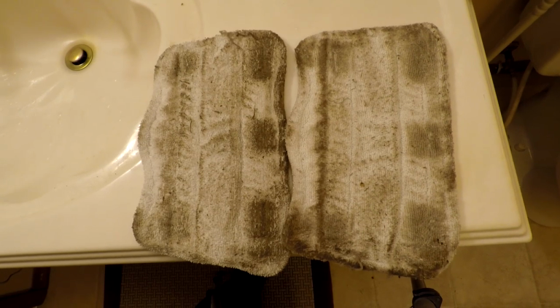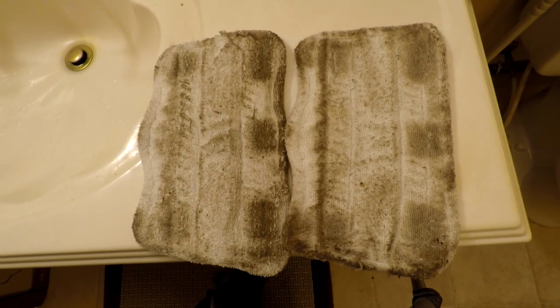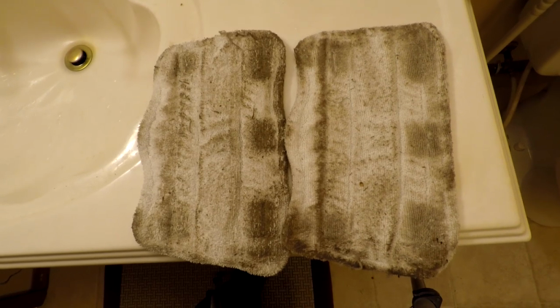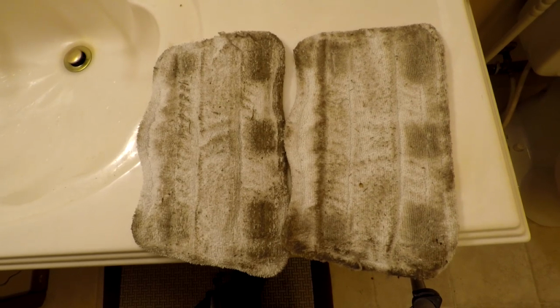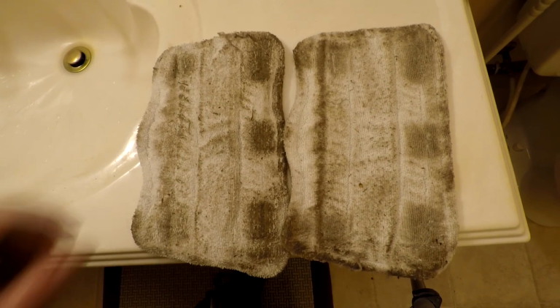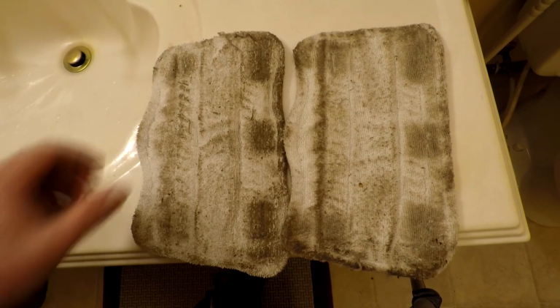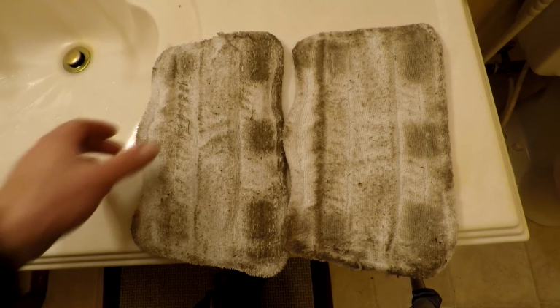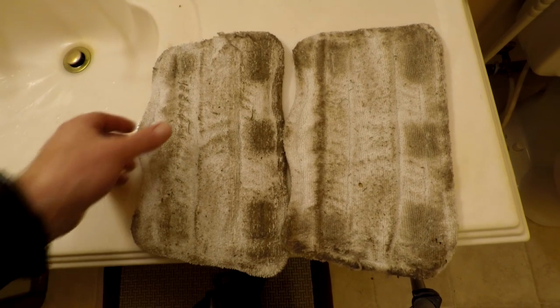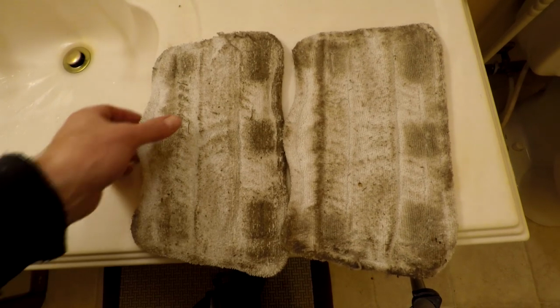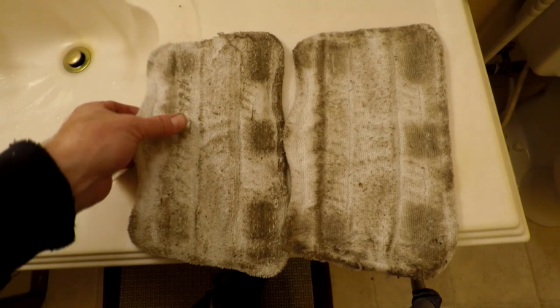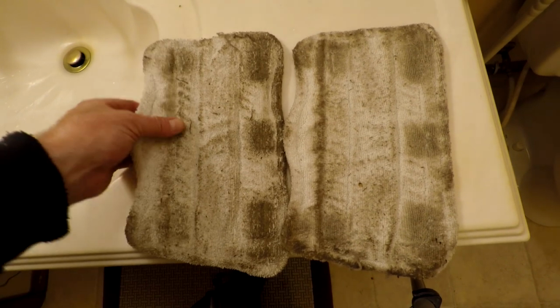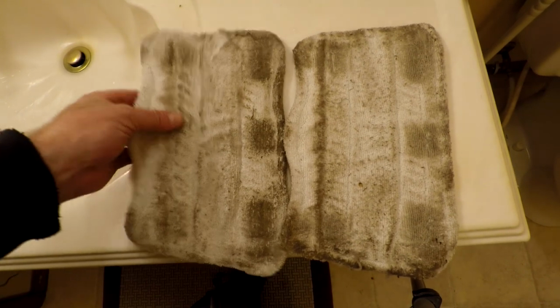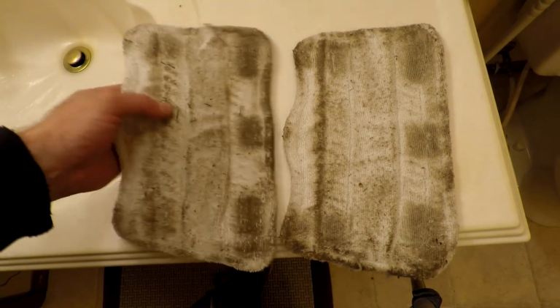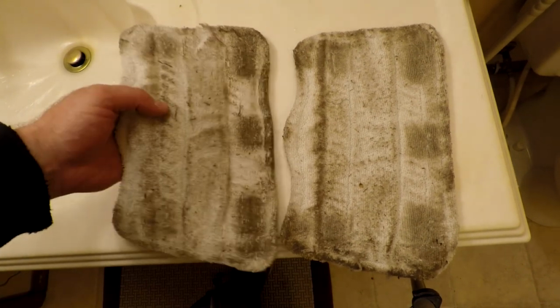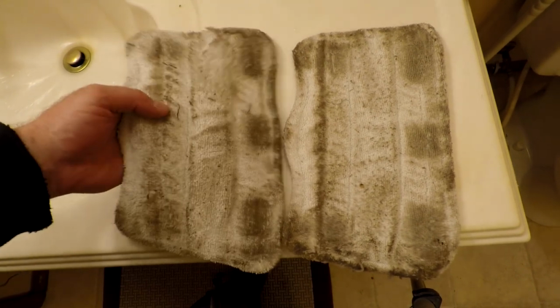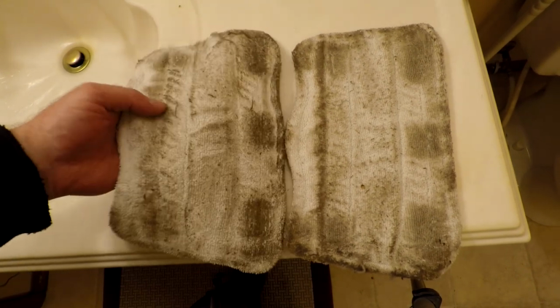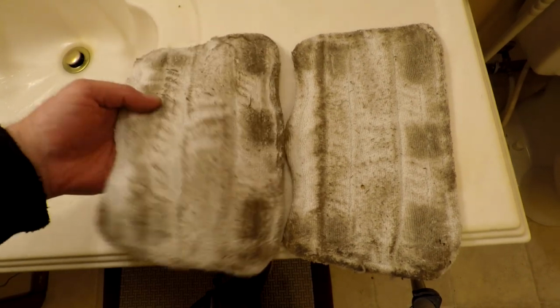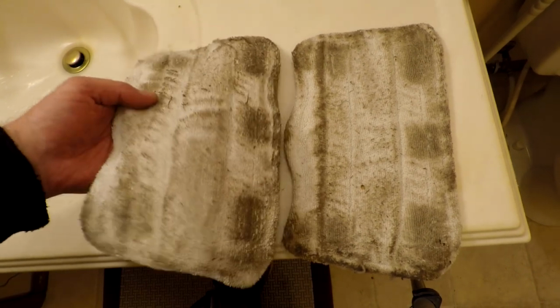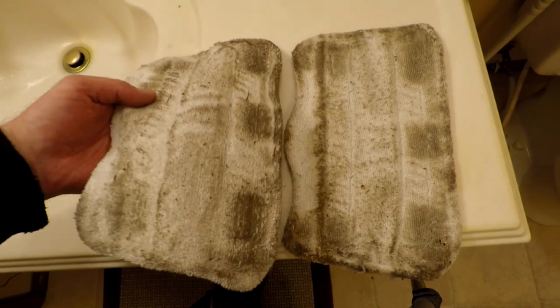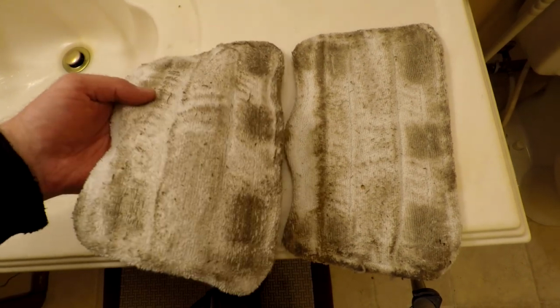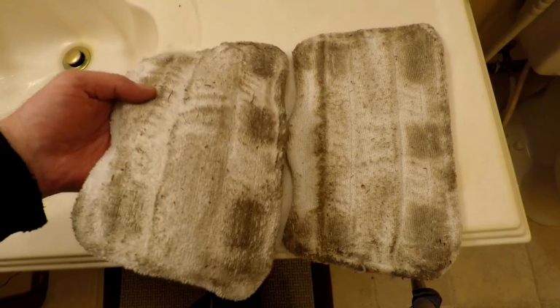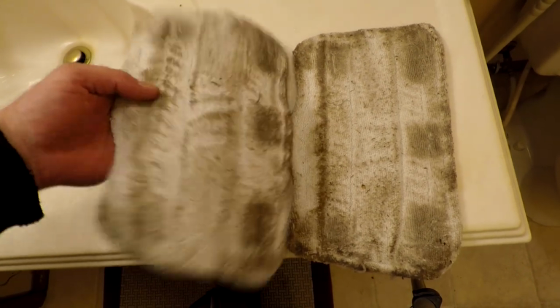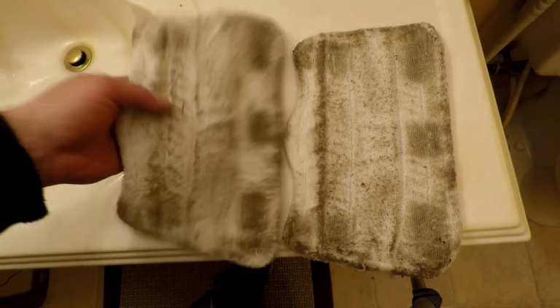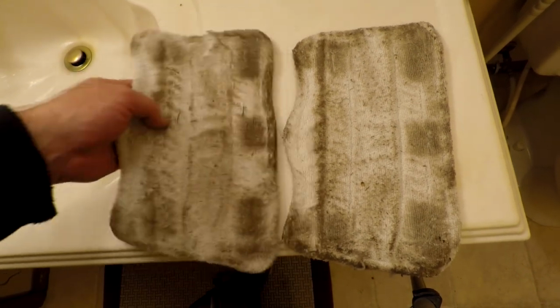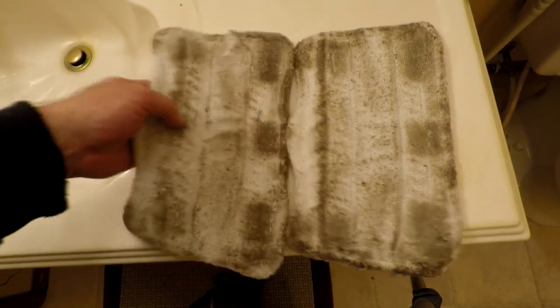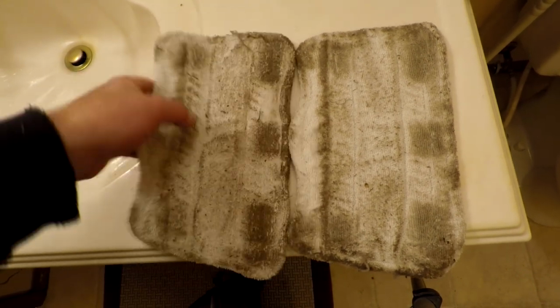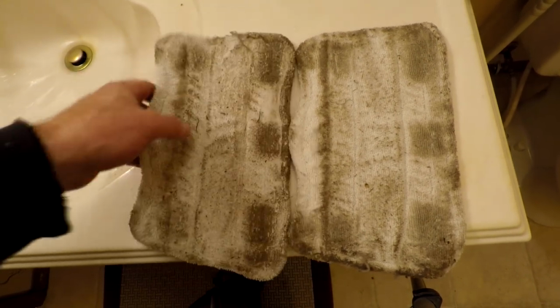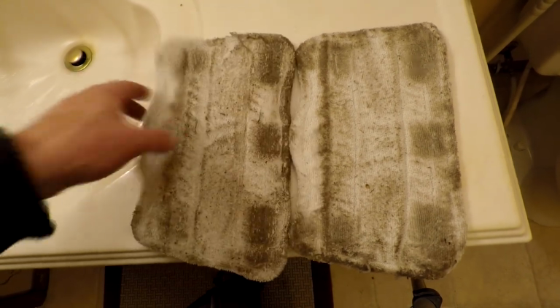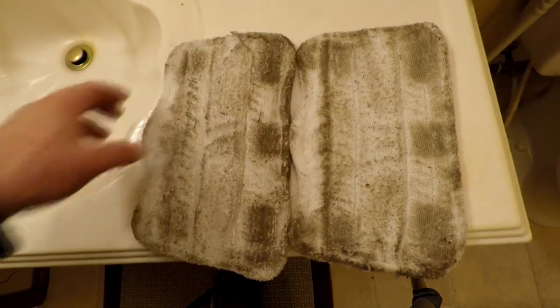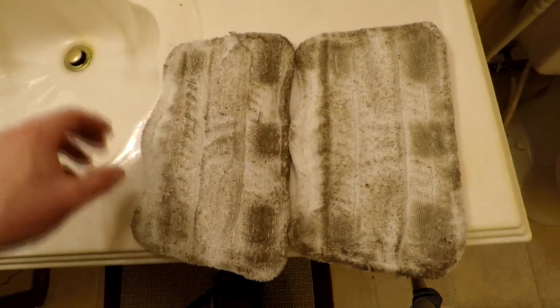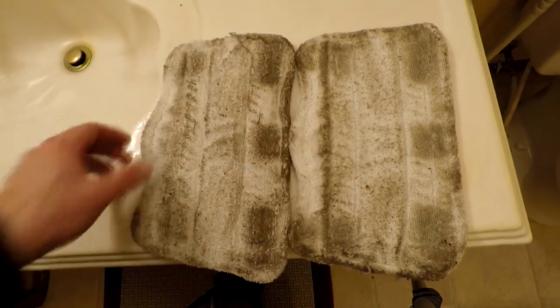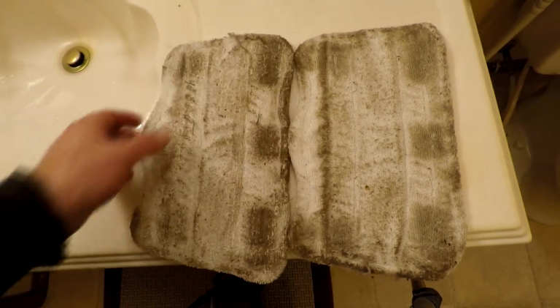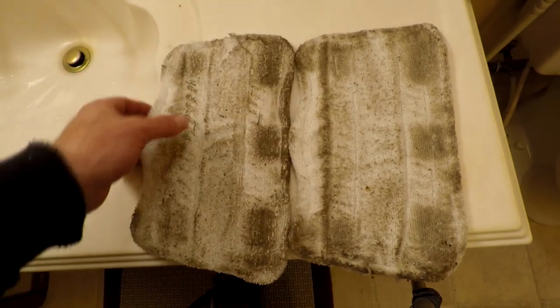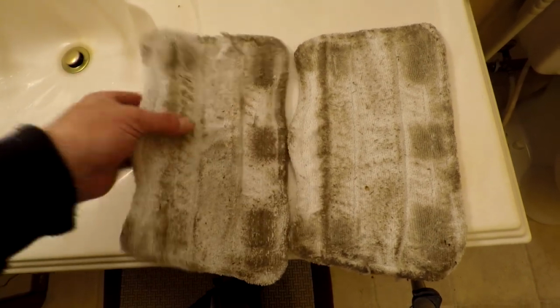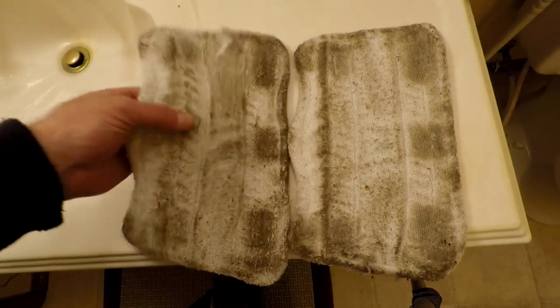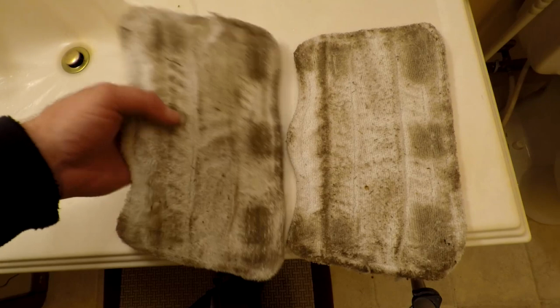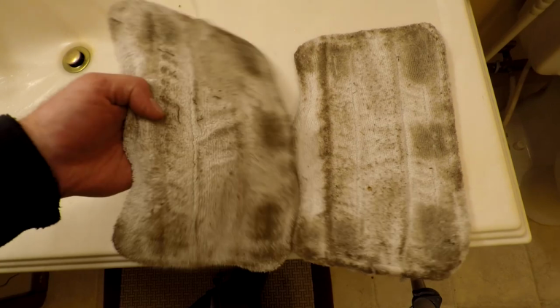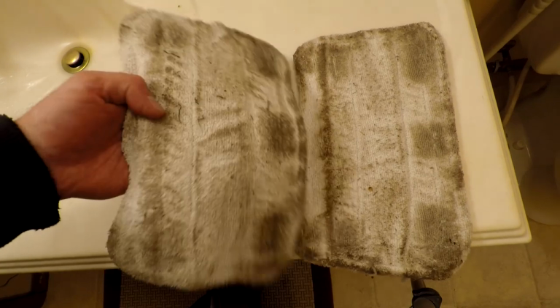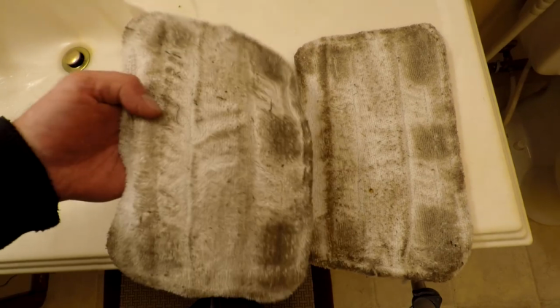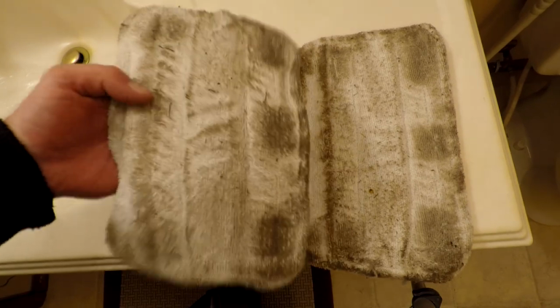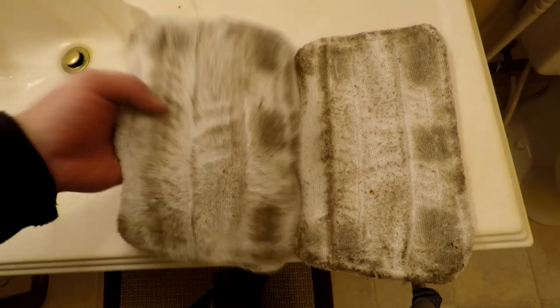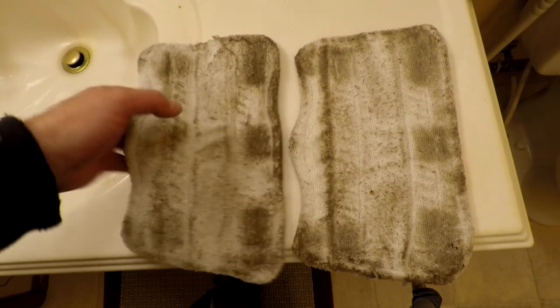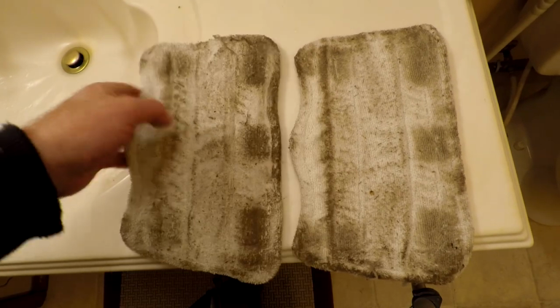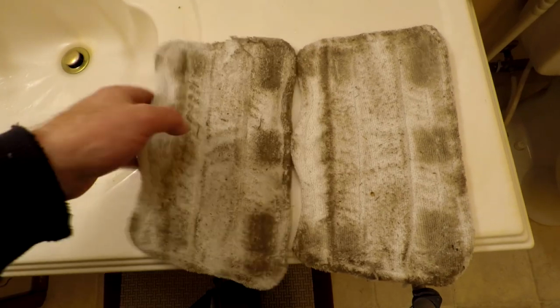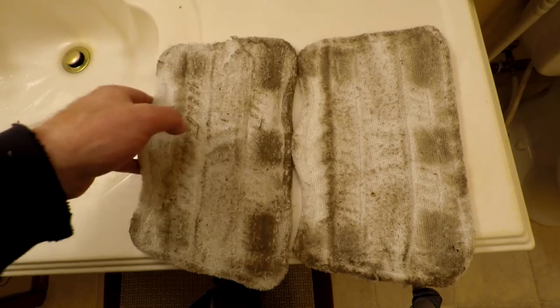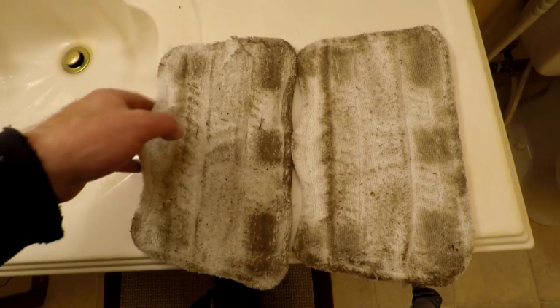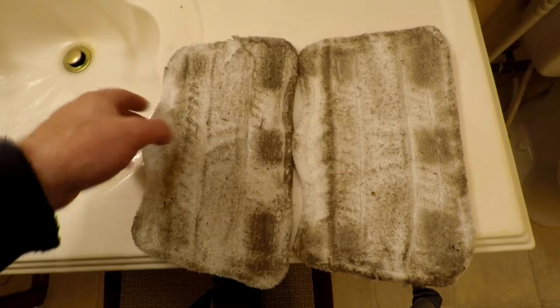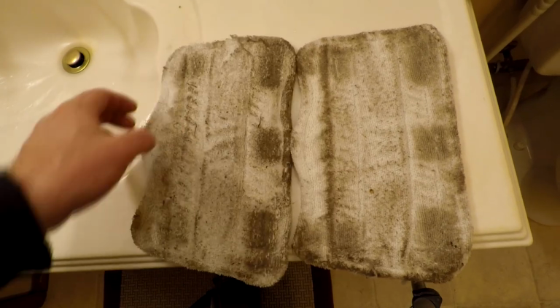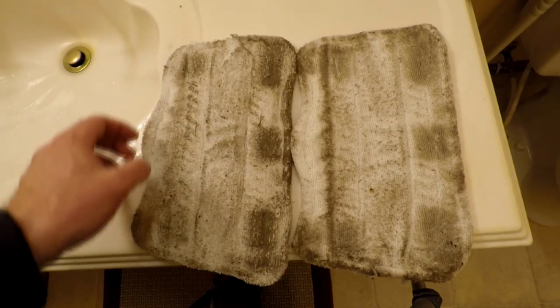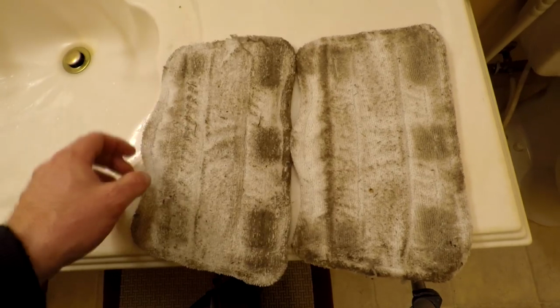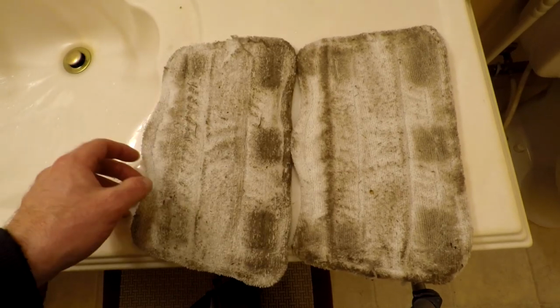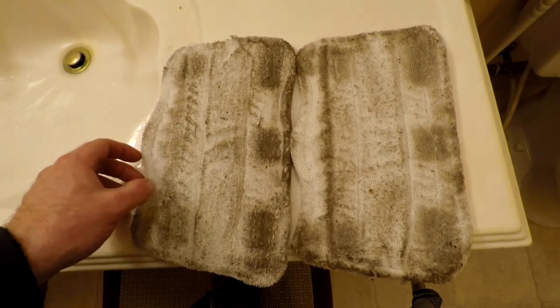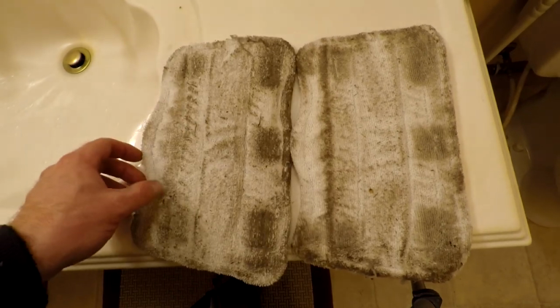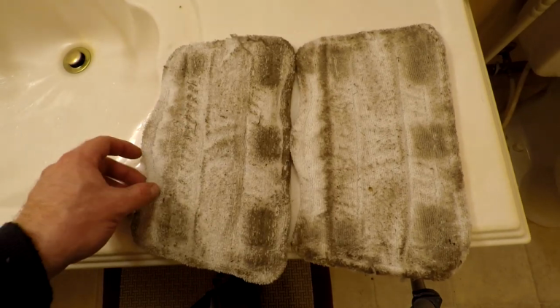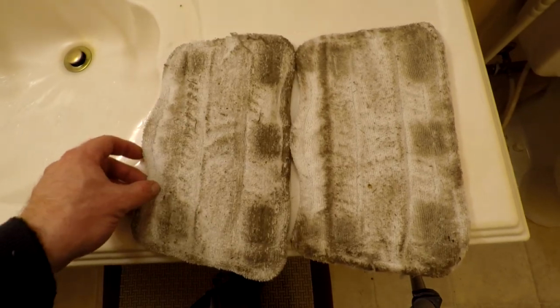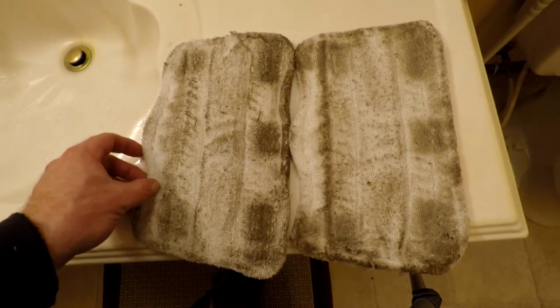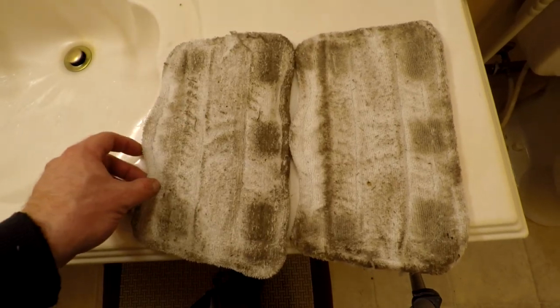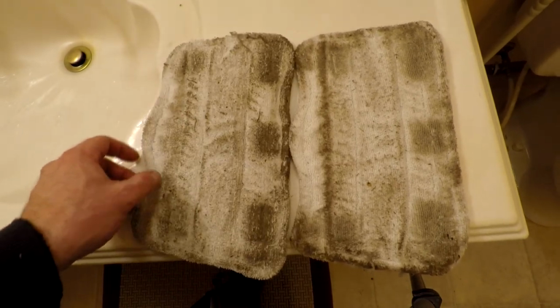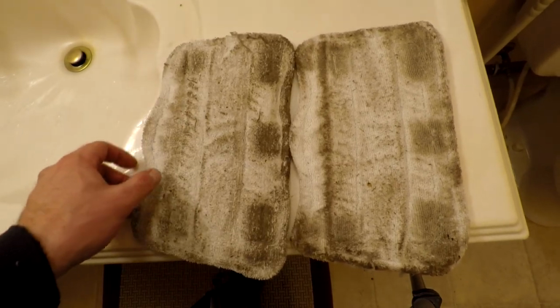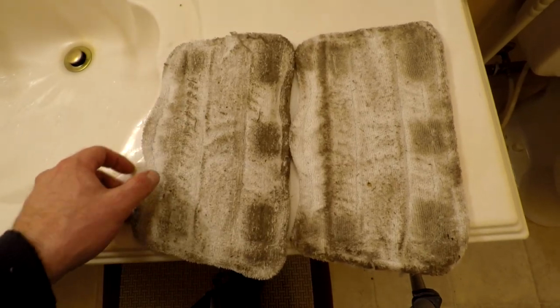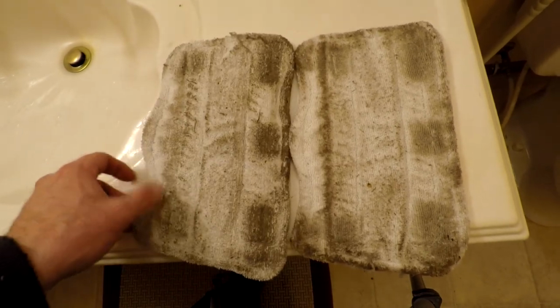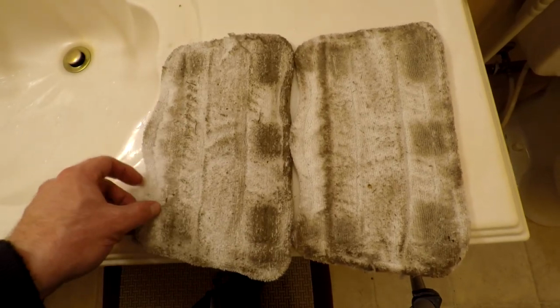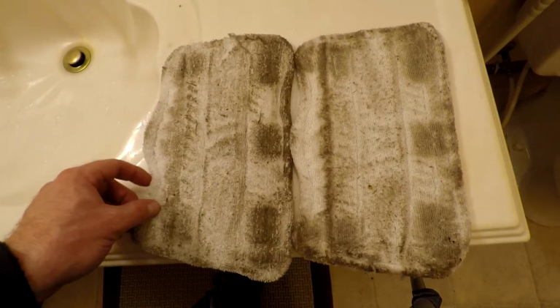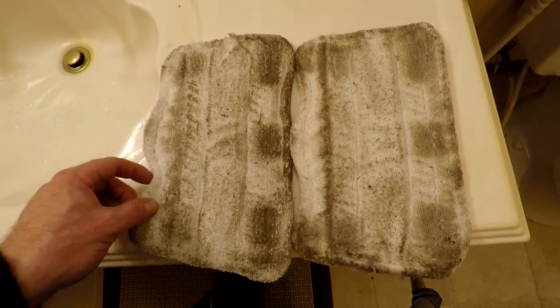See how dirty these pads have gotten? That would have all been mold and bacterial contamination.